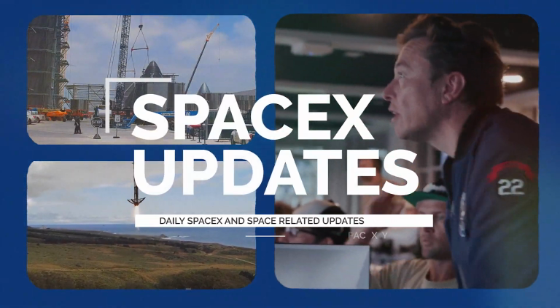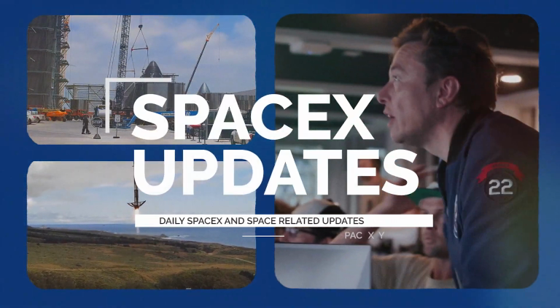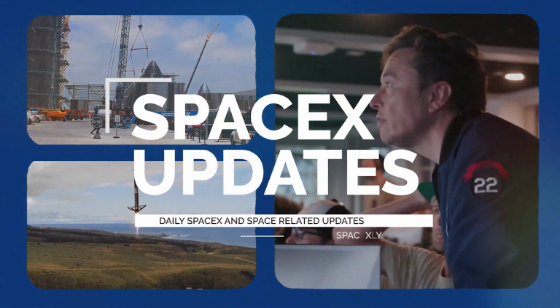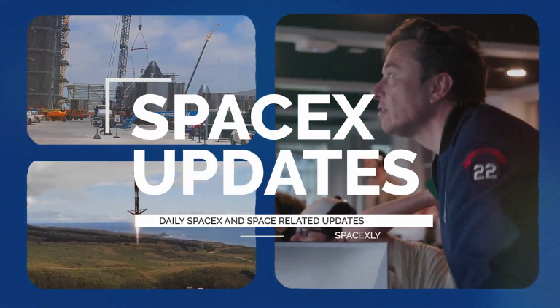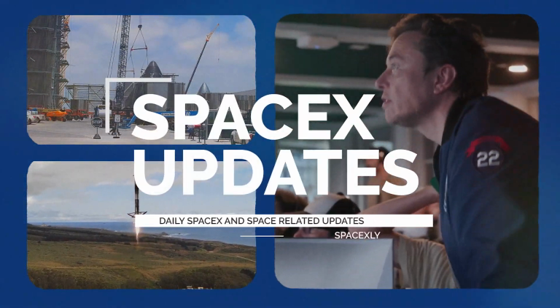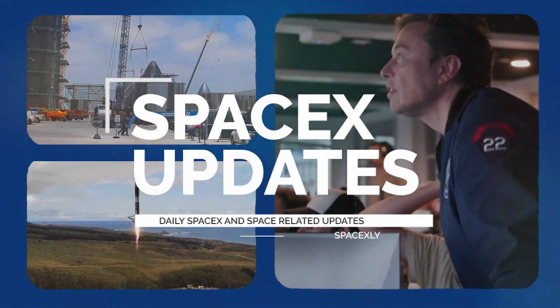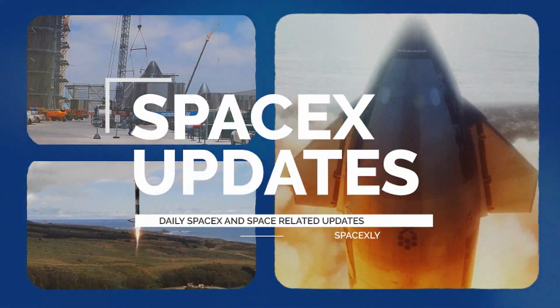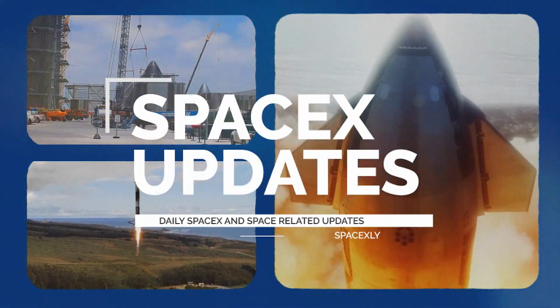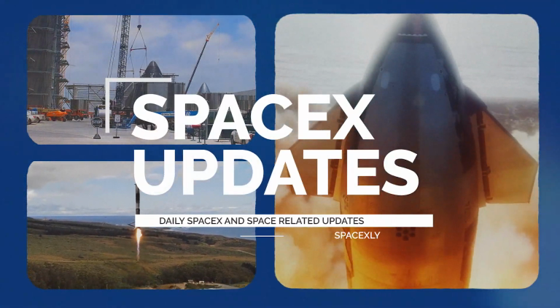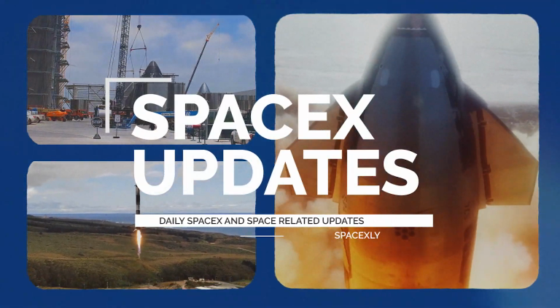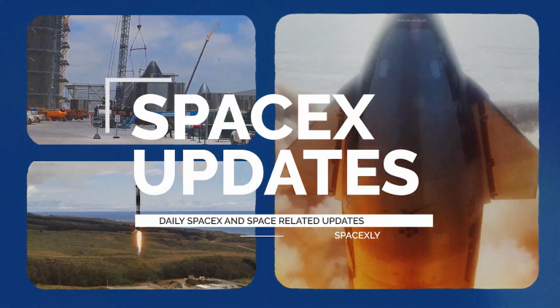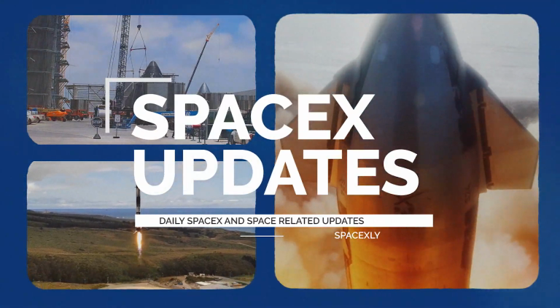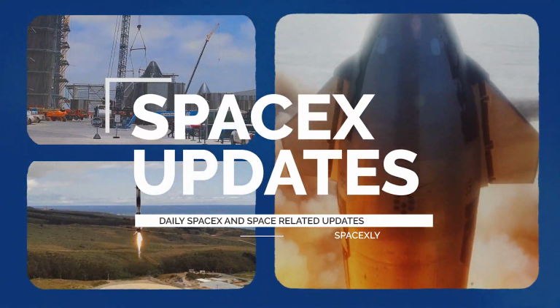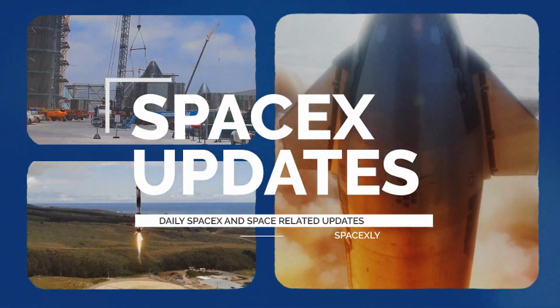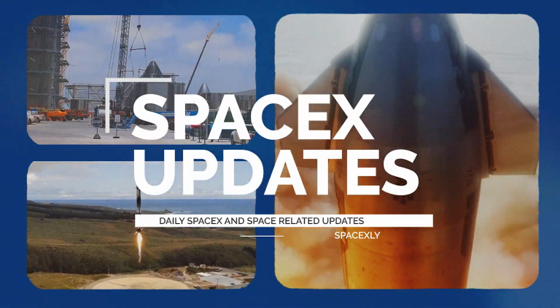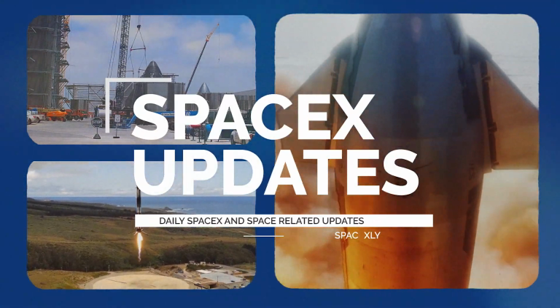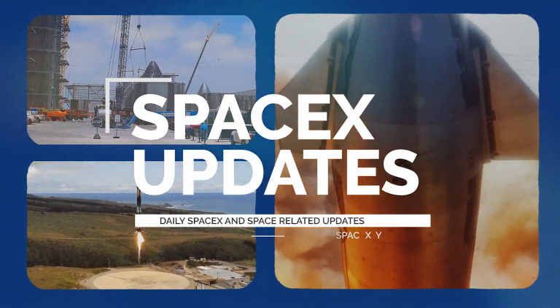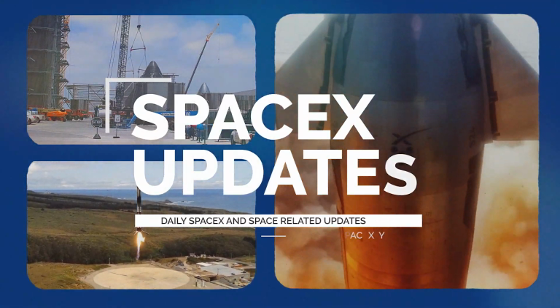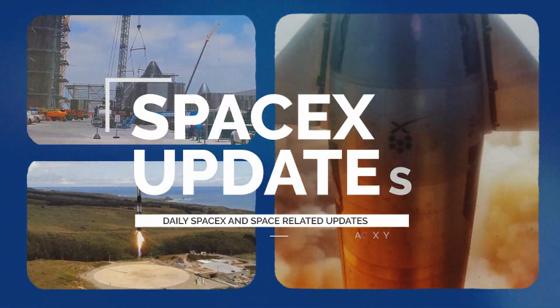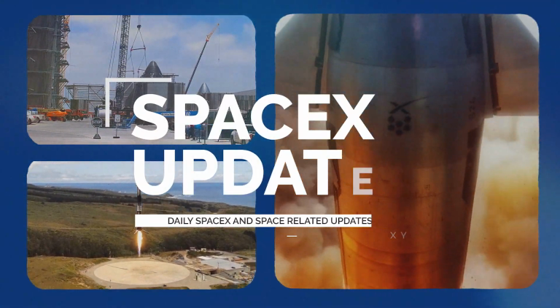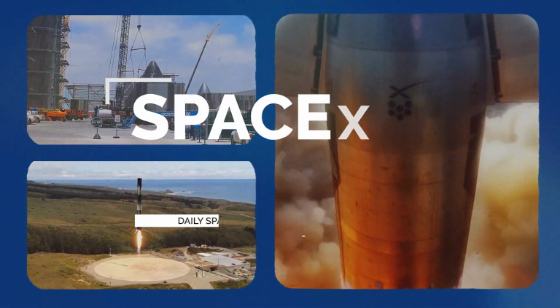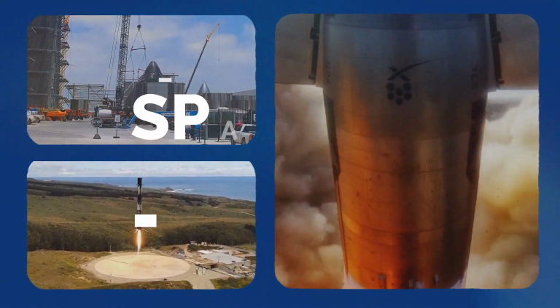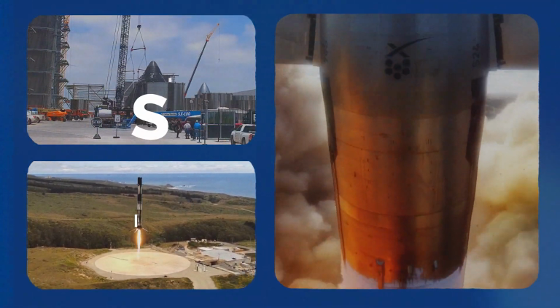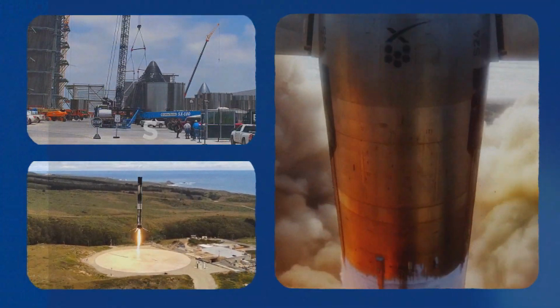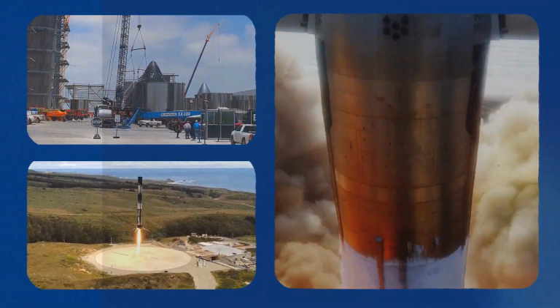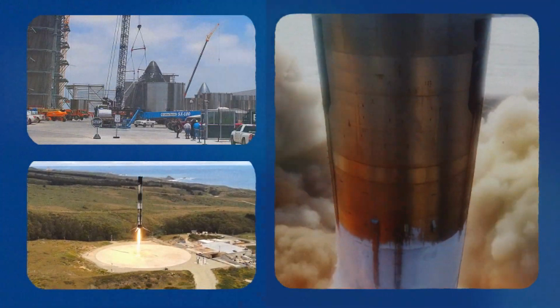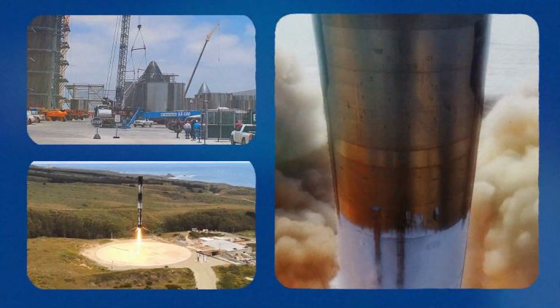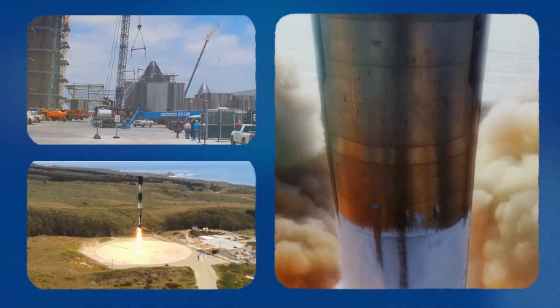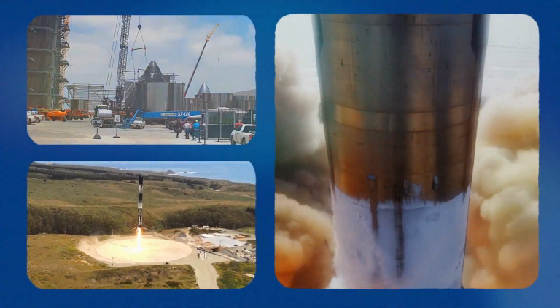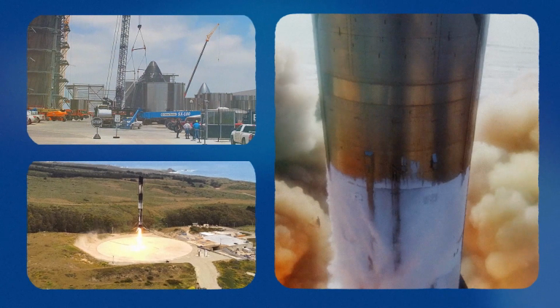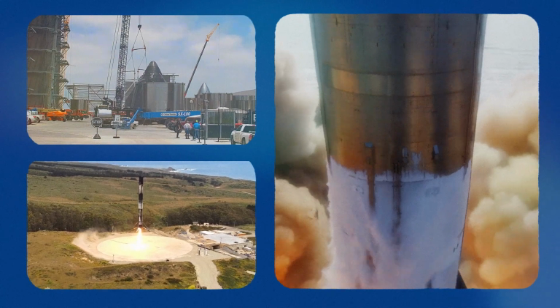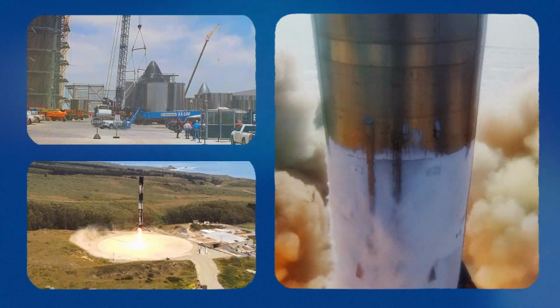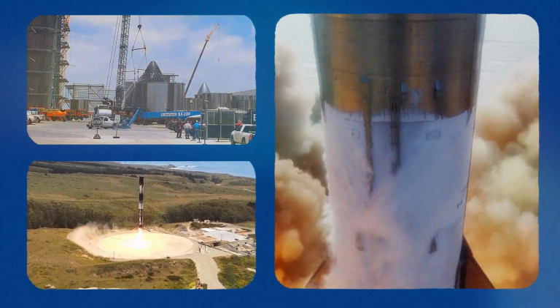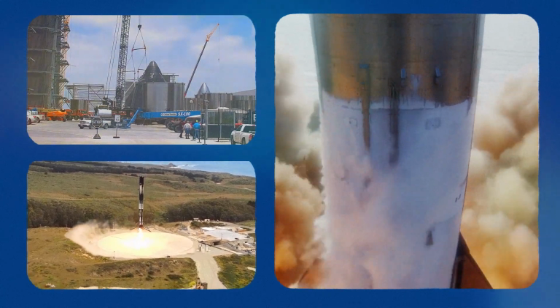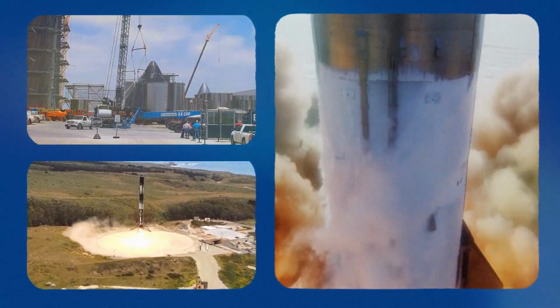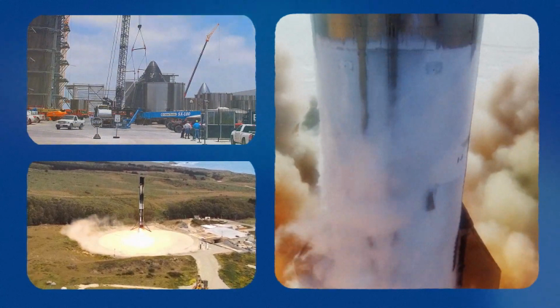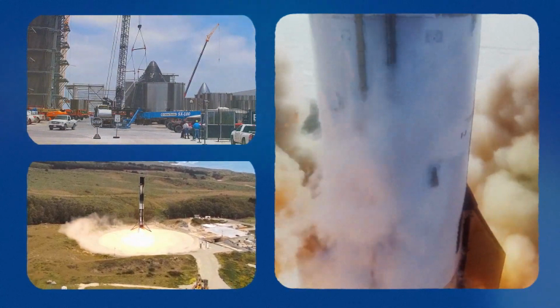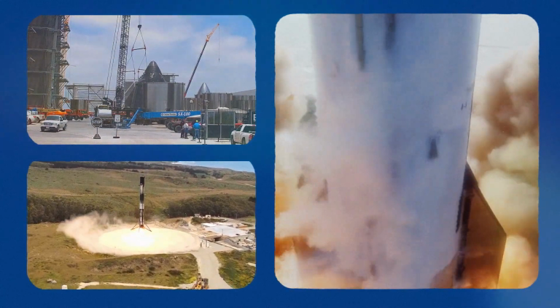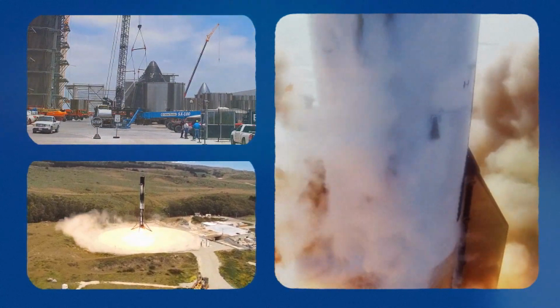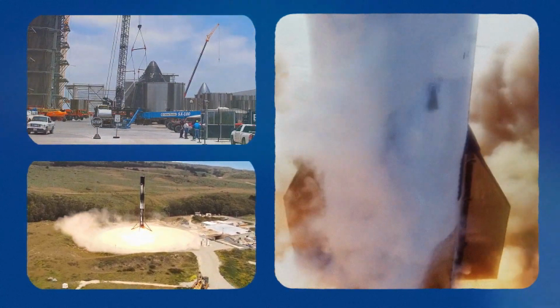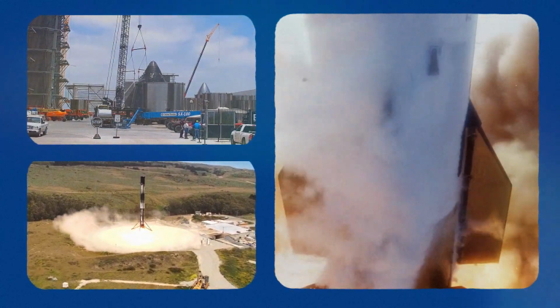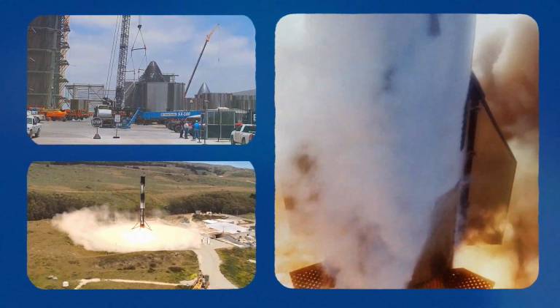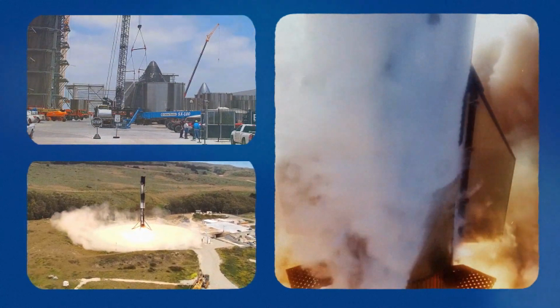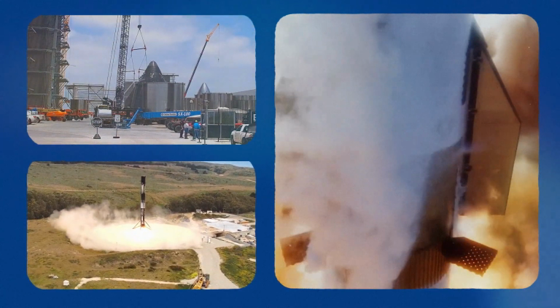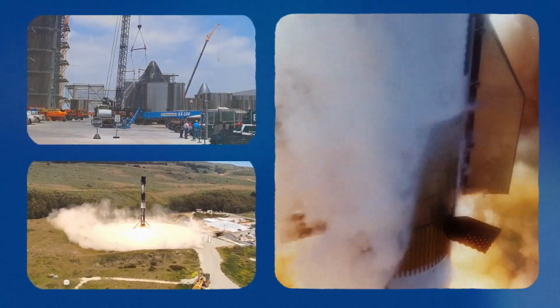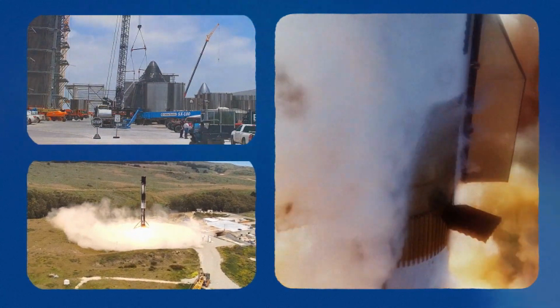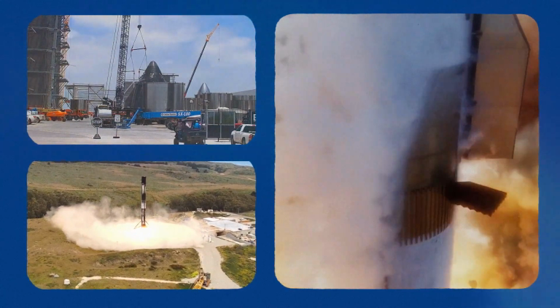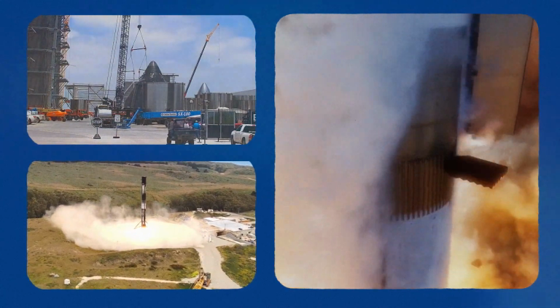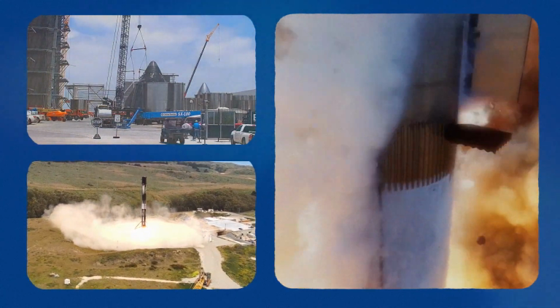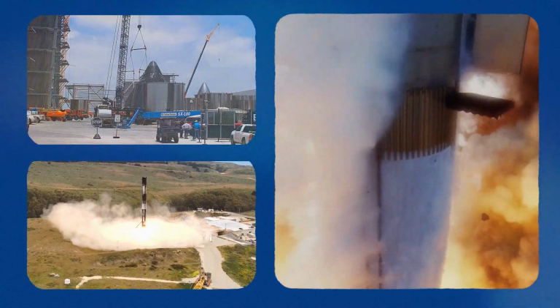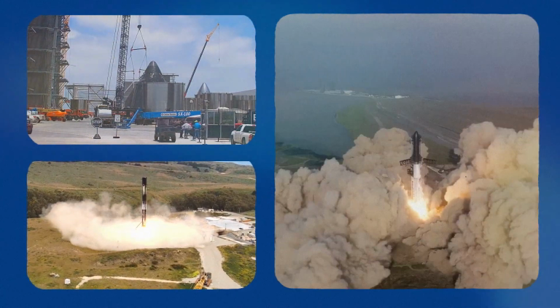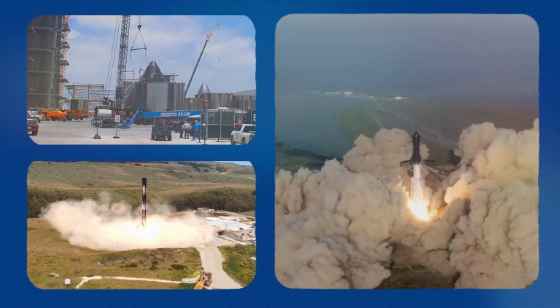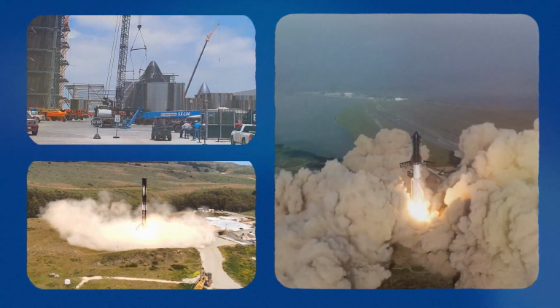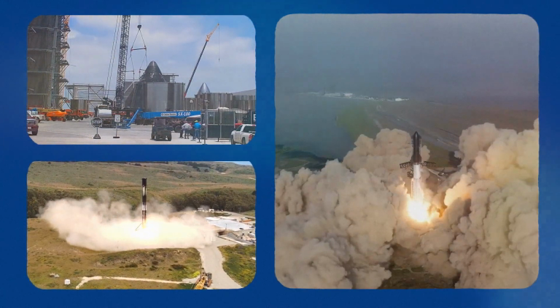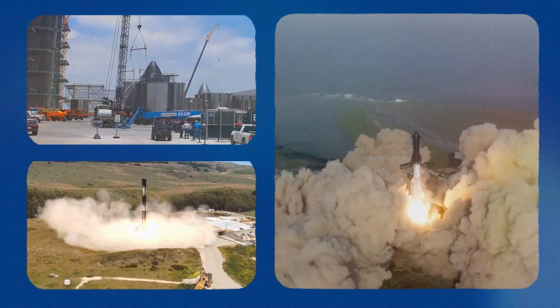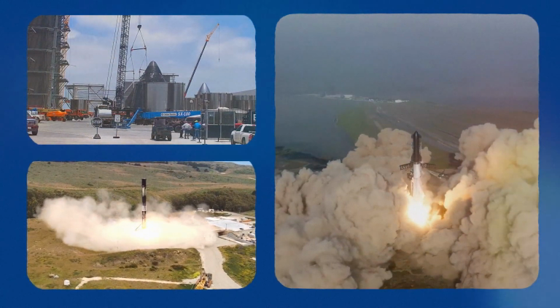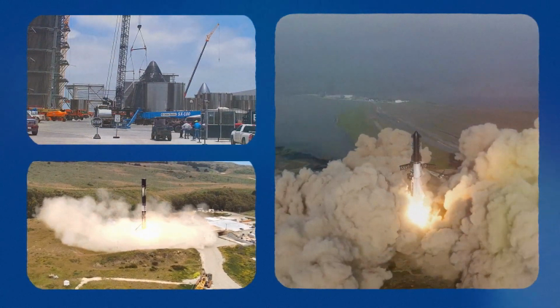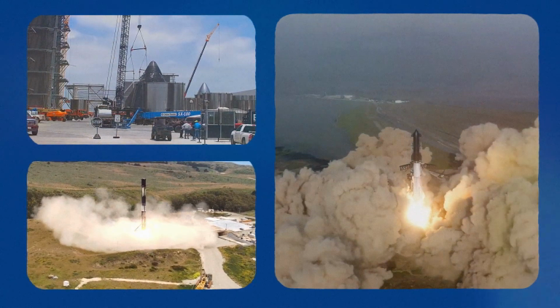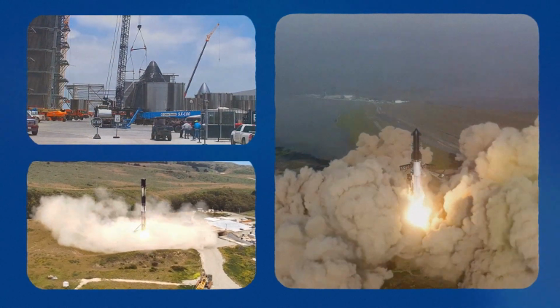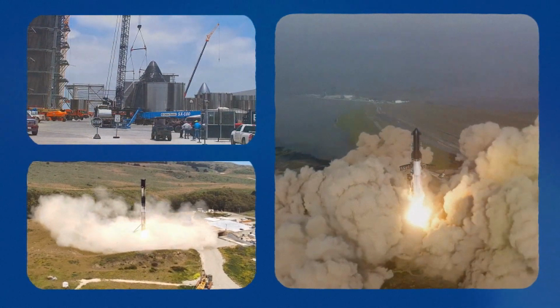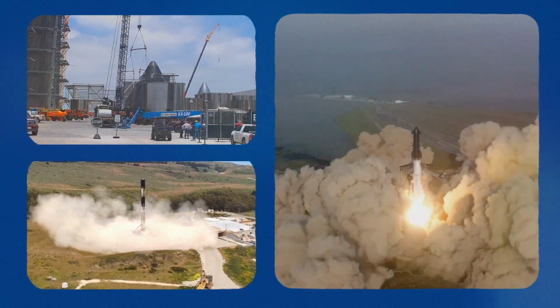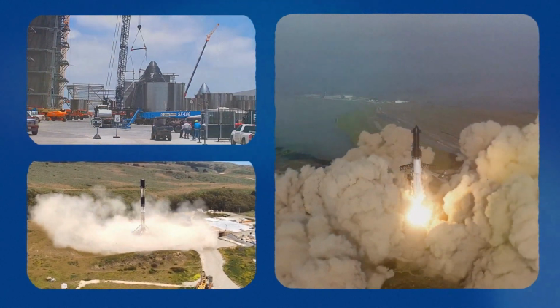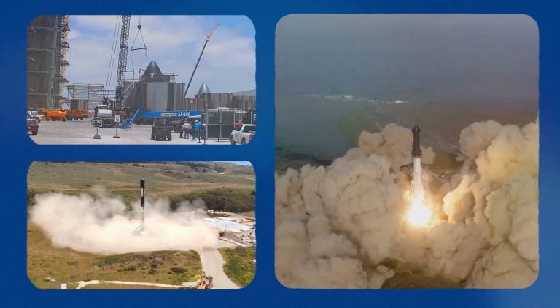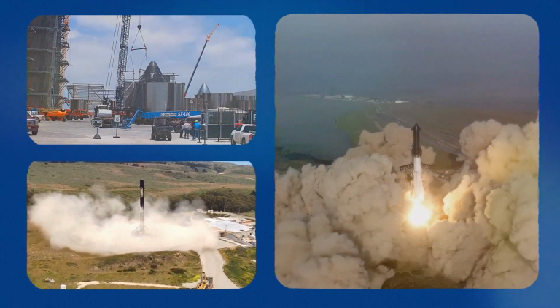Hi everyone, welcome to another SpaceX update video. Without wasting any time, let's dive right in.